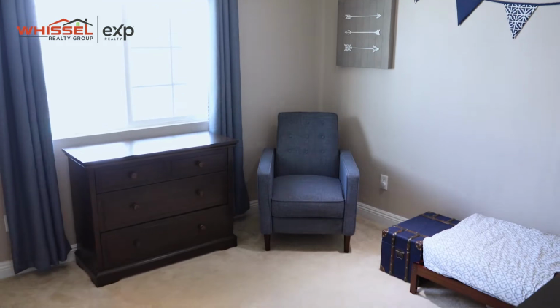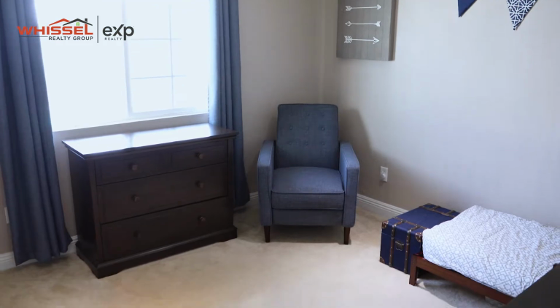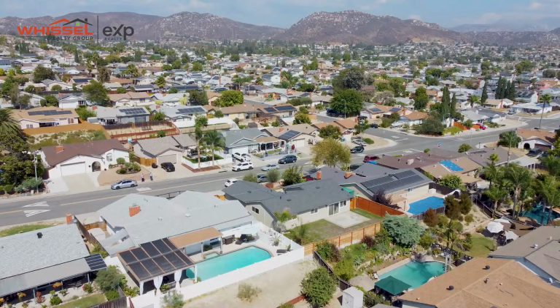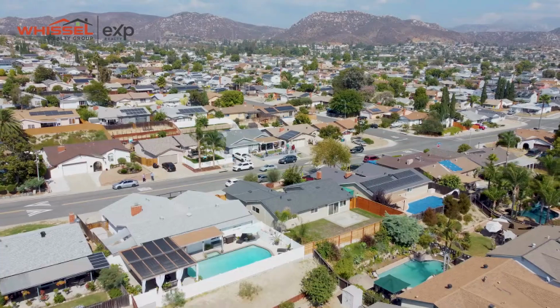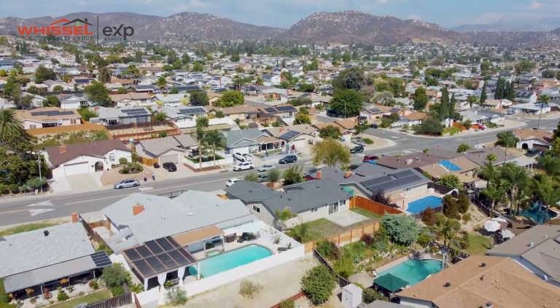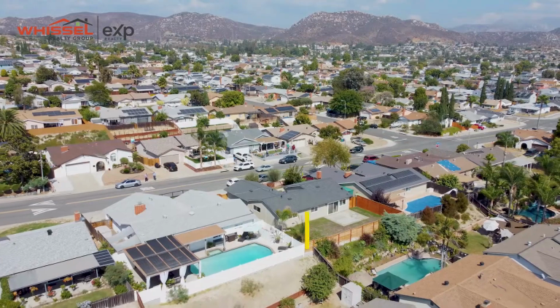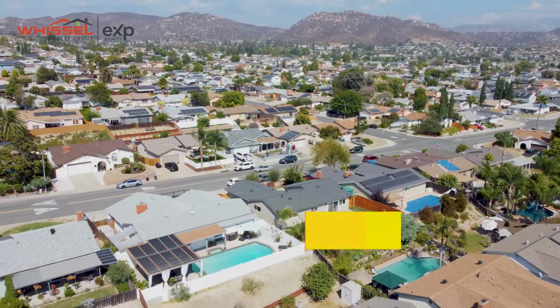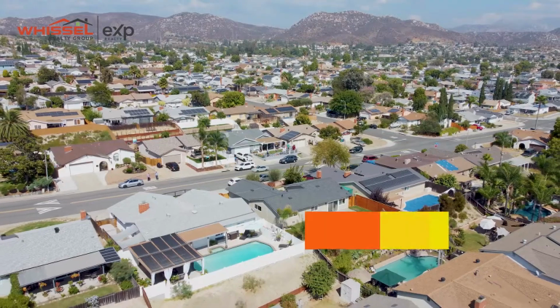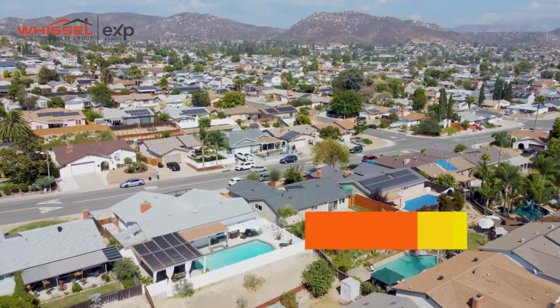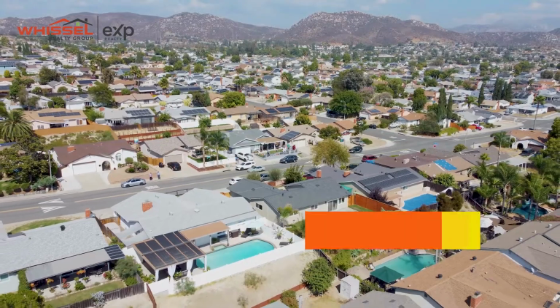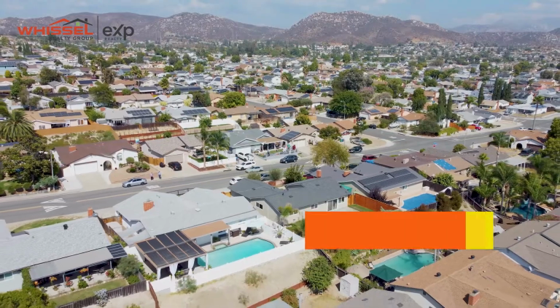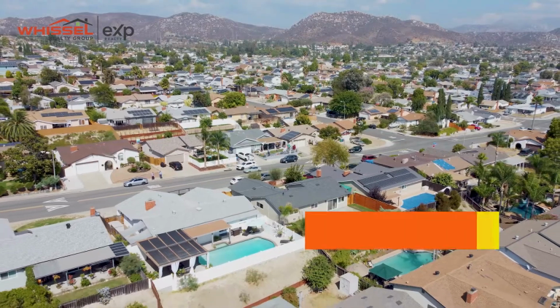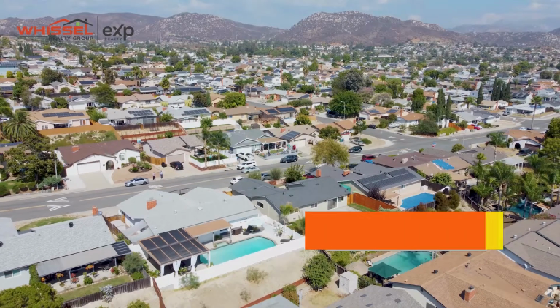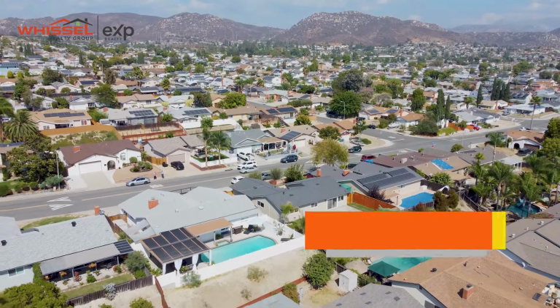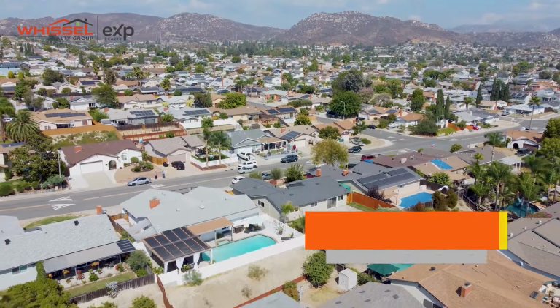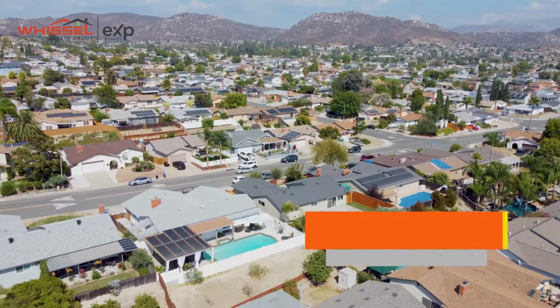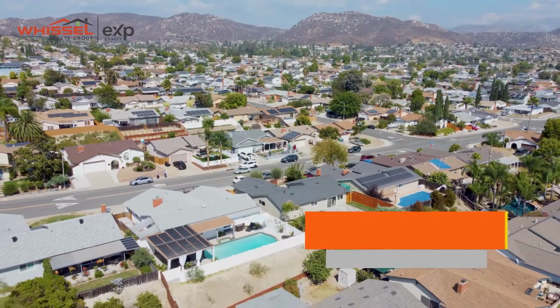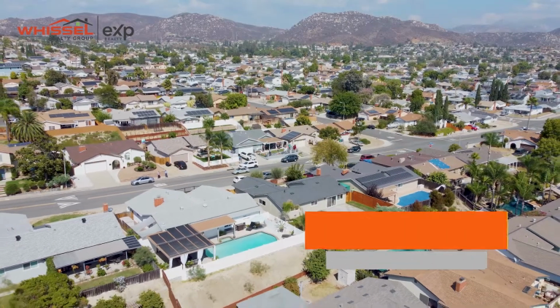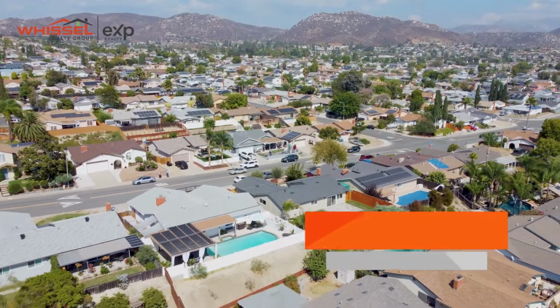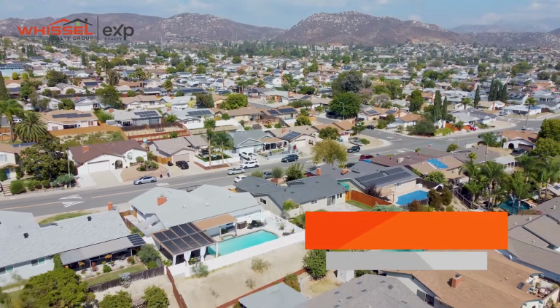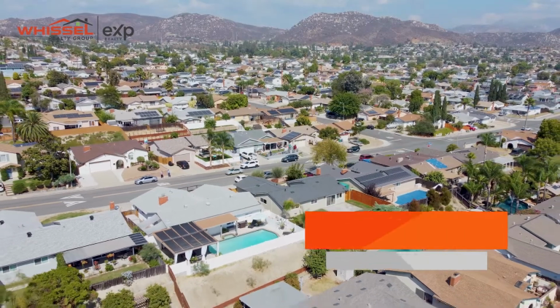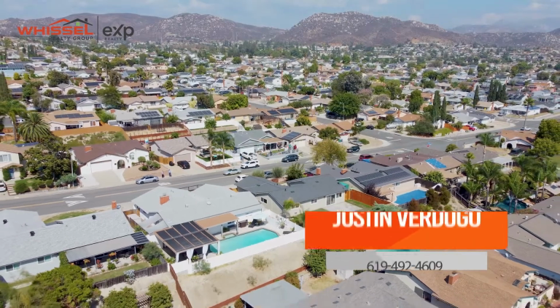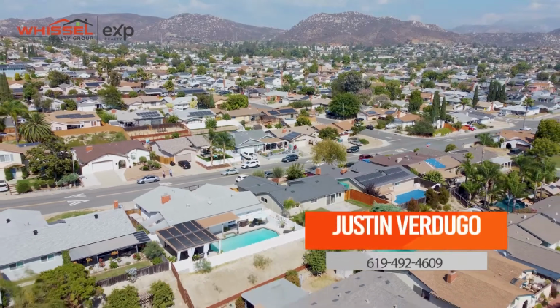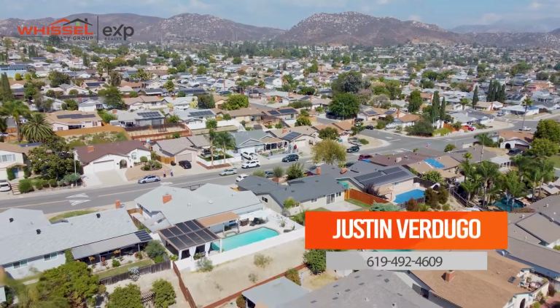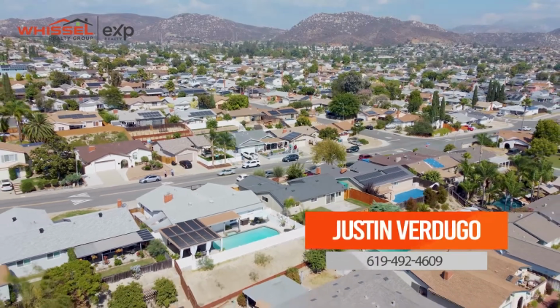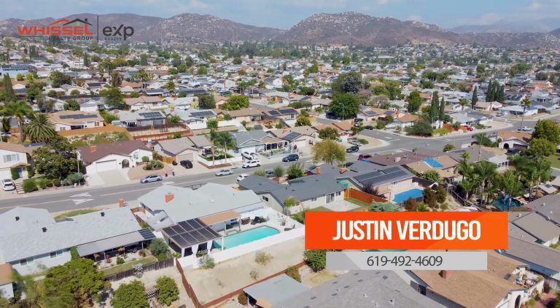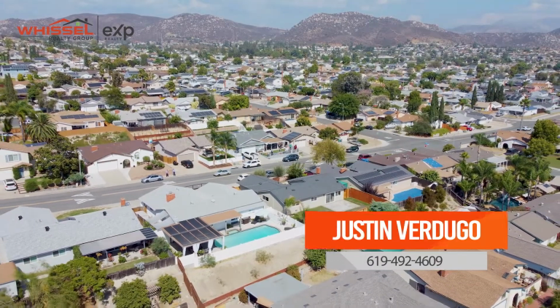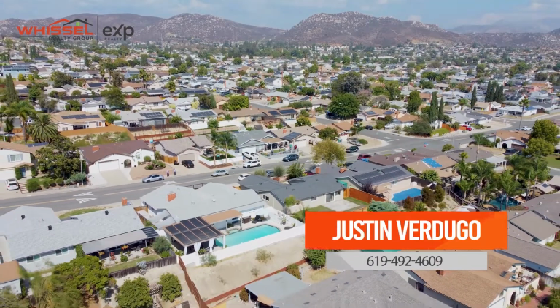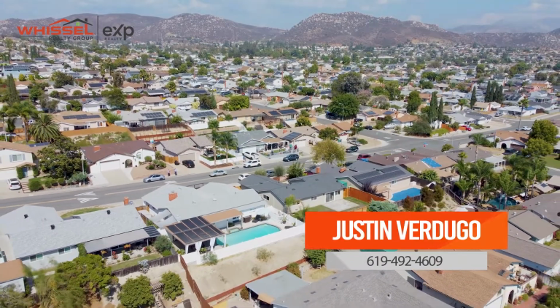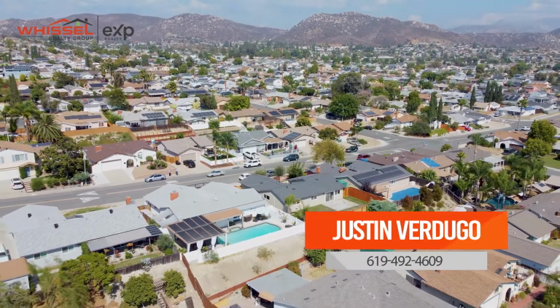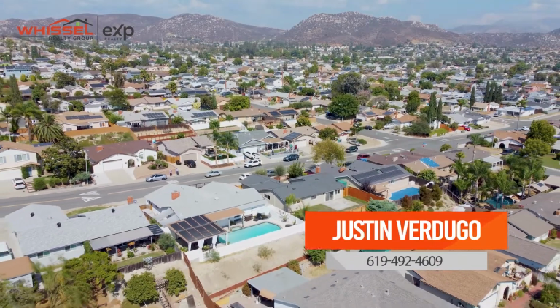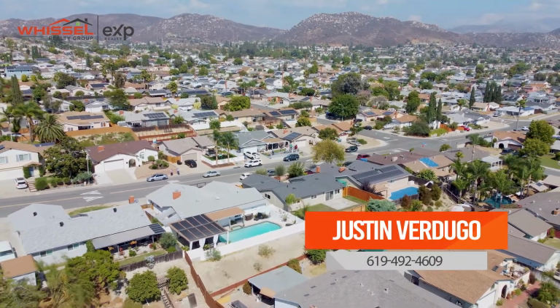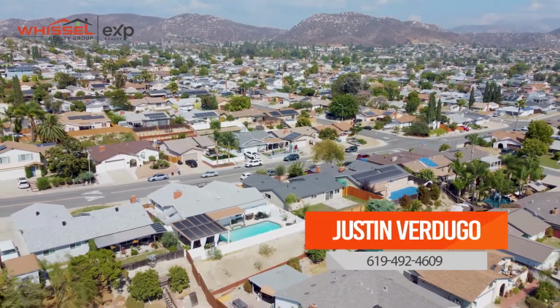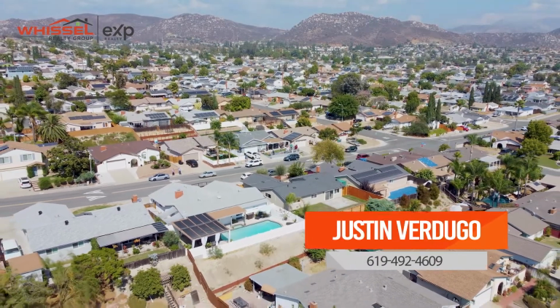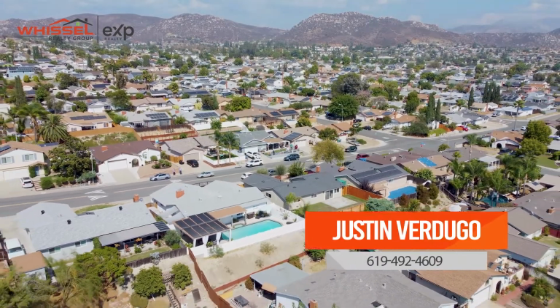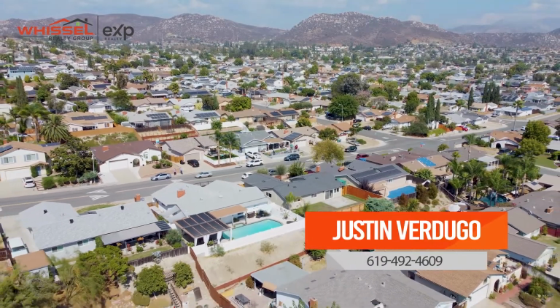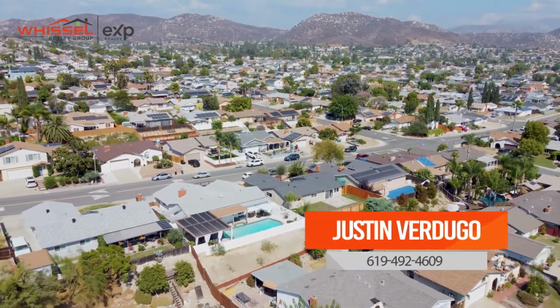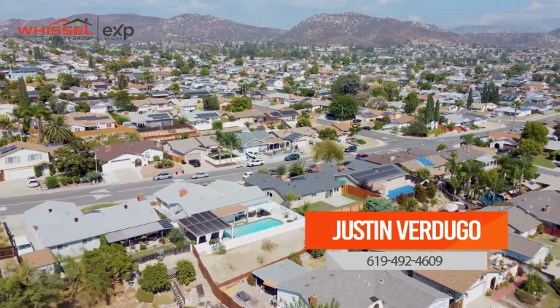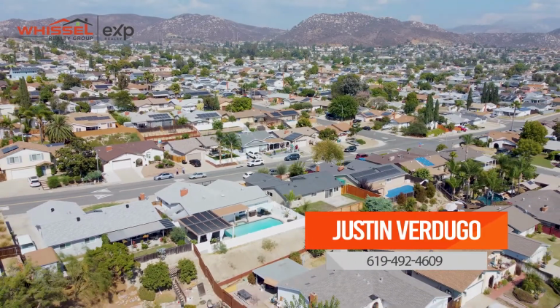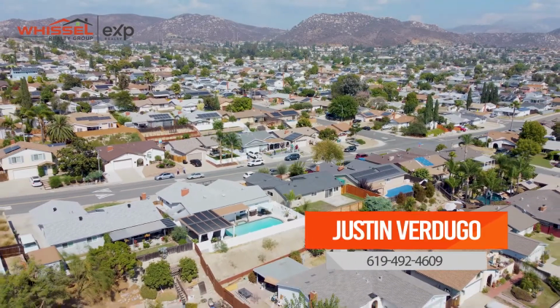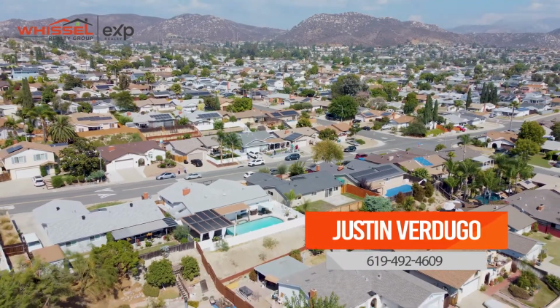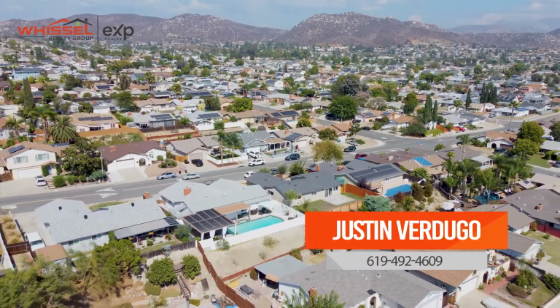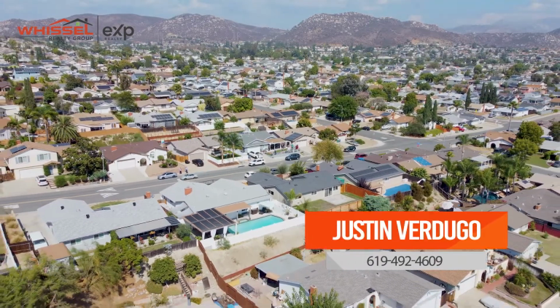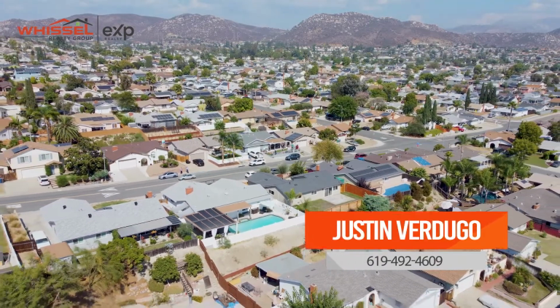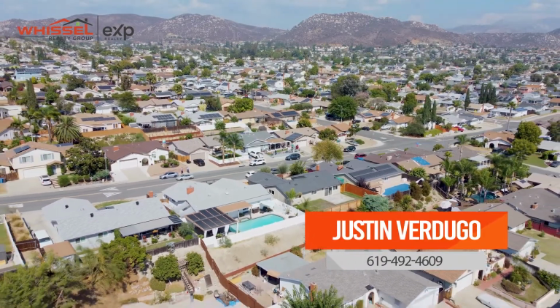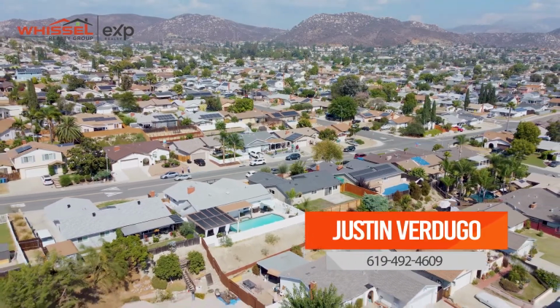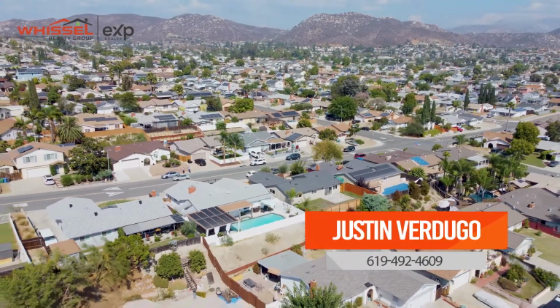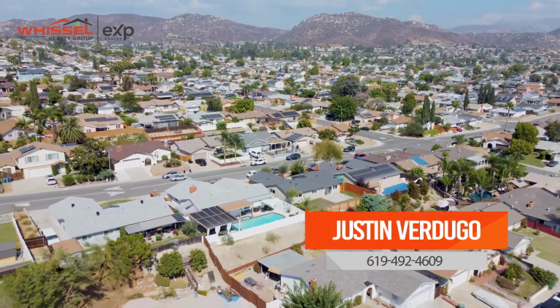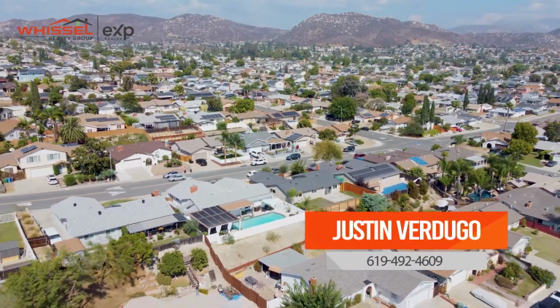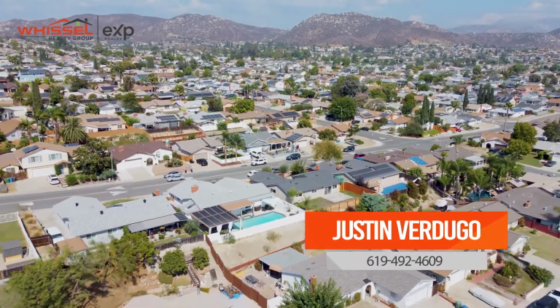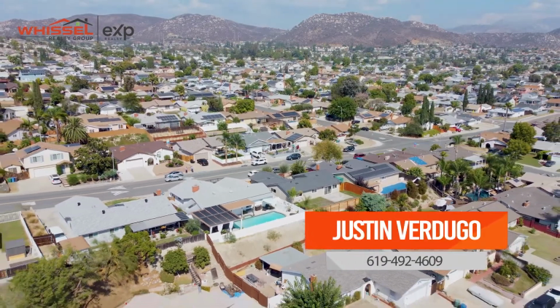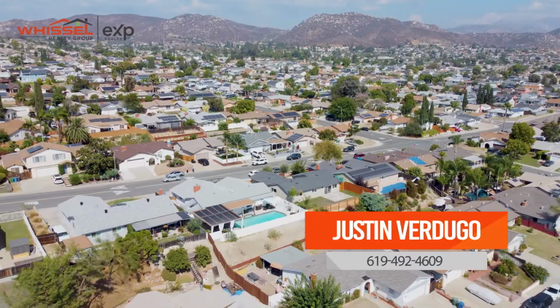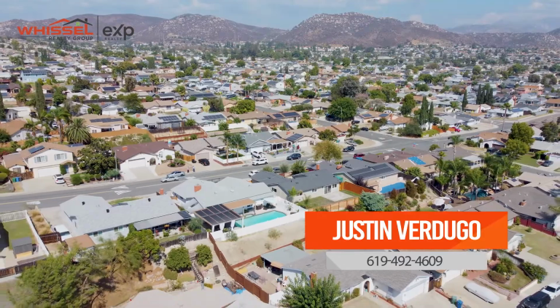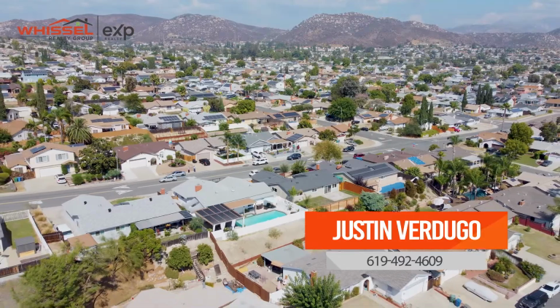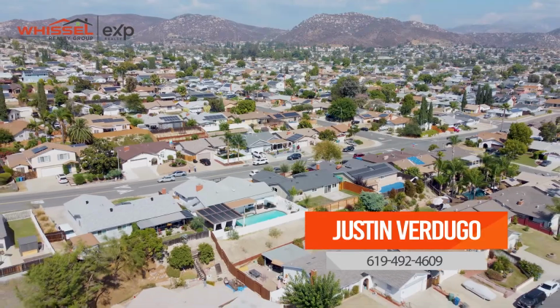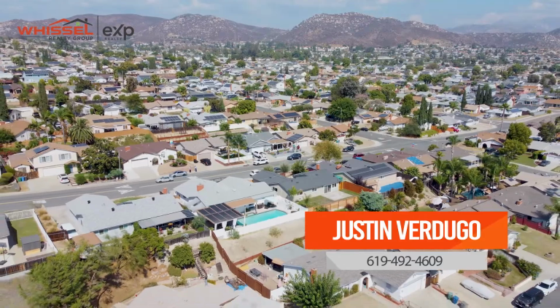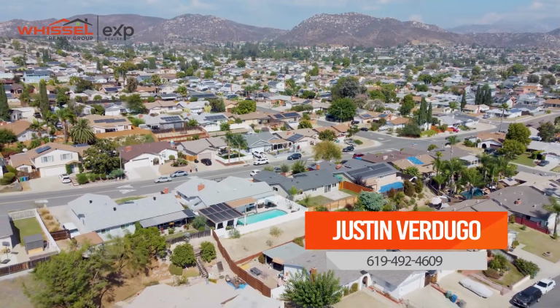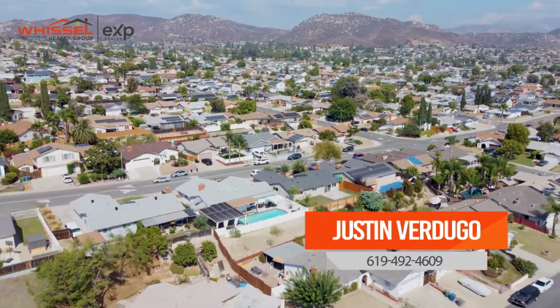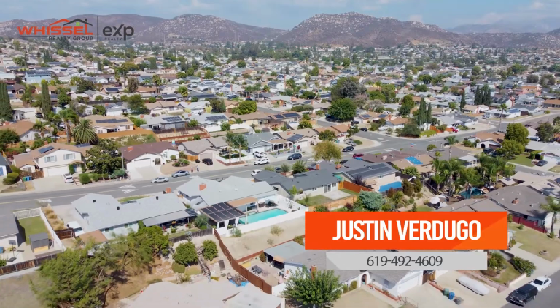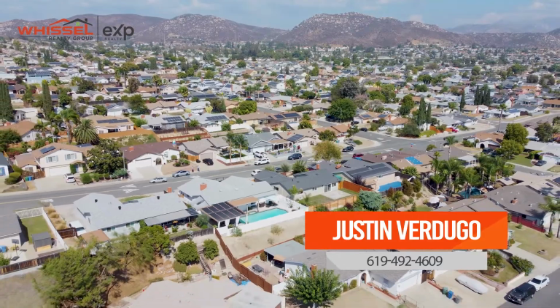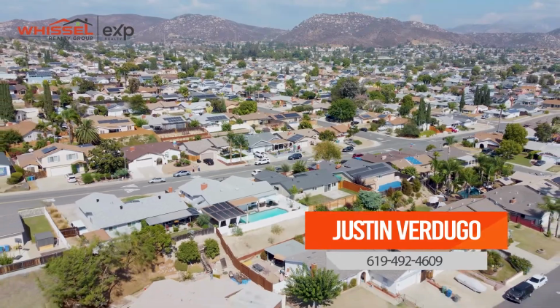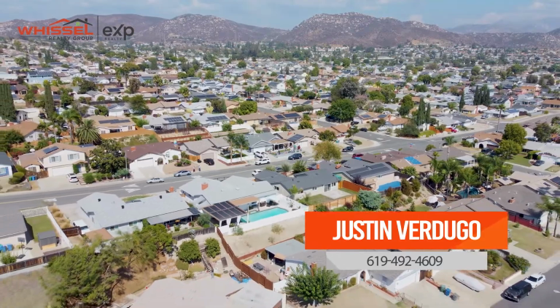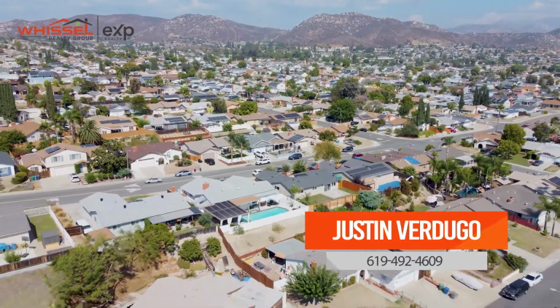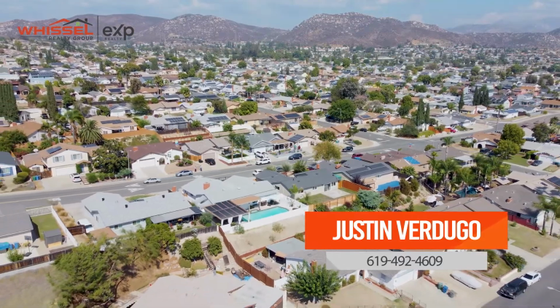Once again, my name is Justin Verdugo. If you can see this house being your next home, contact the number below and reach out.